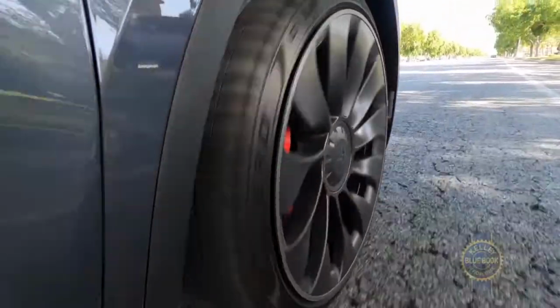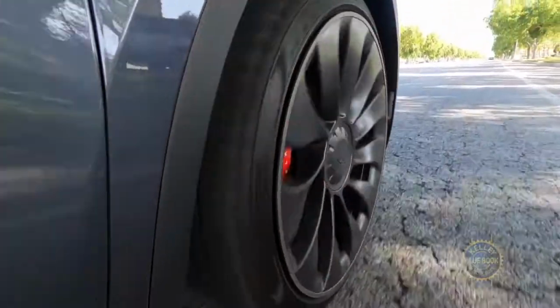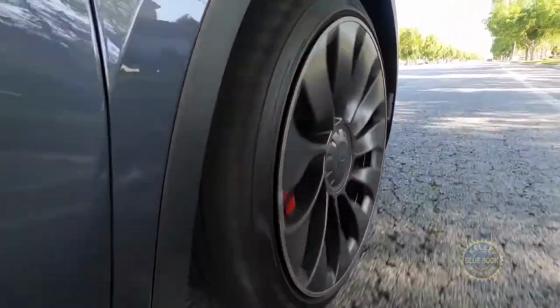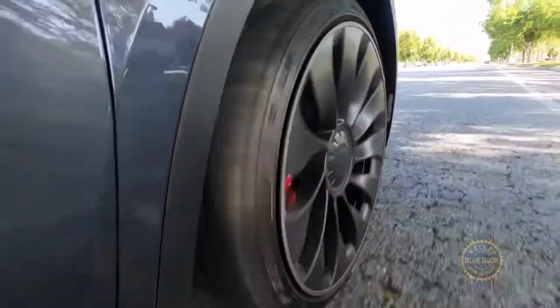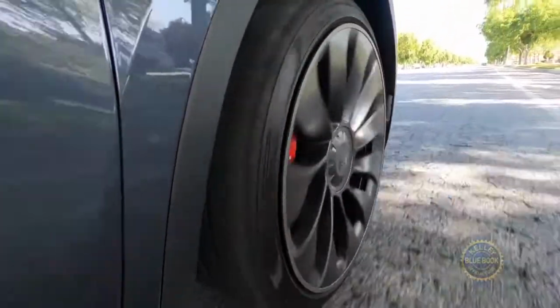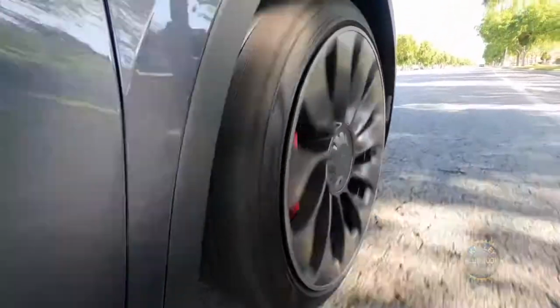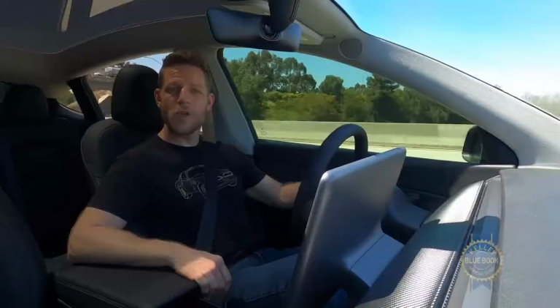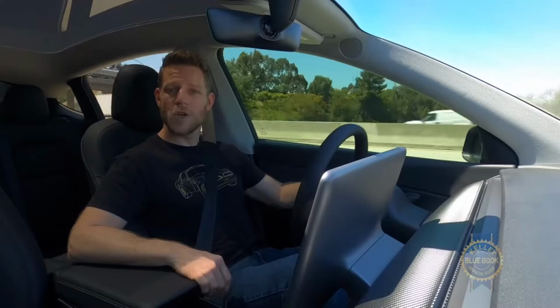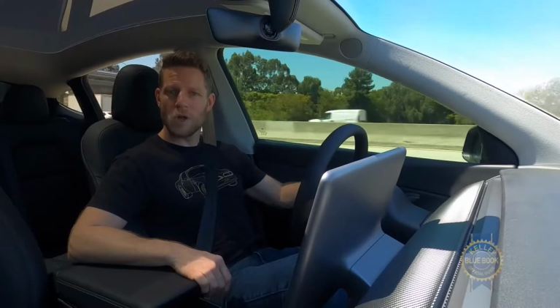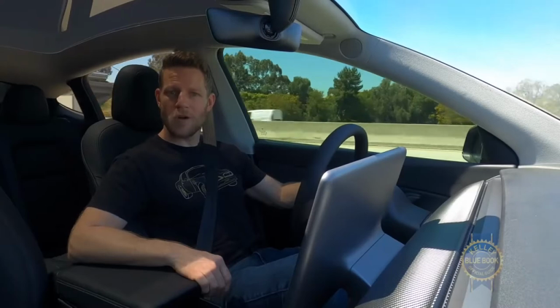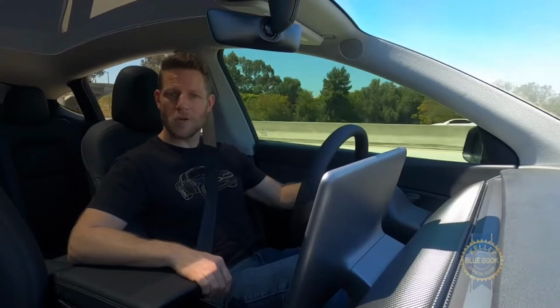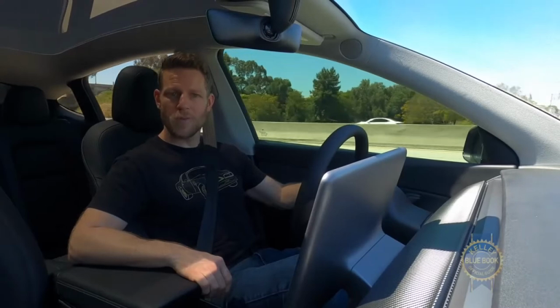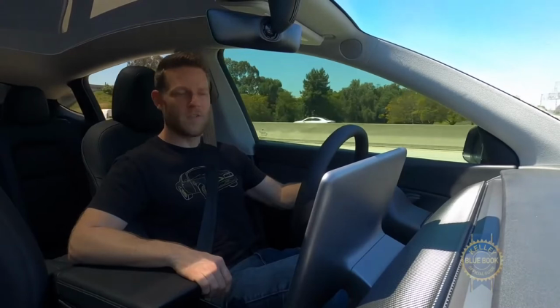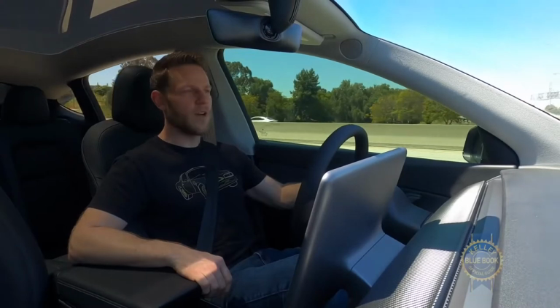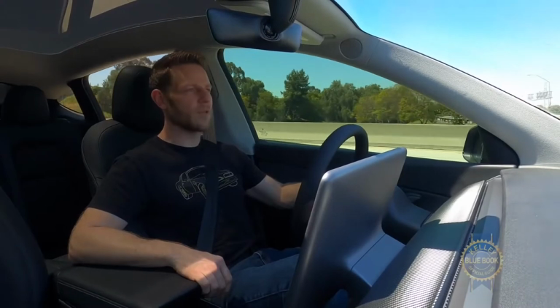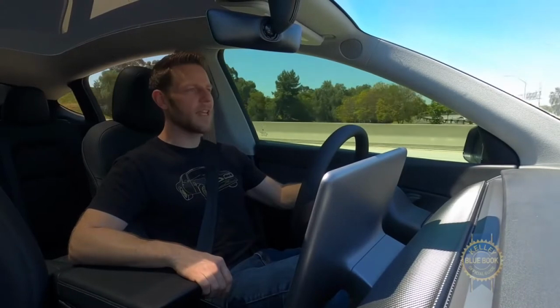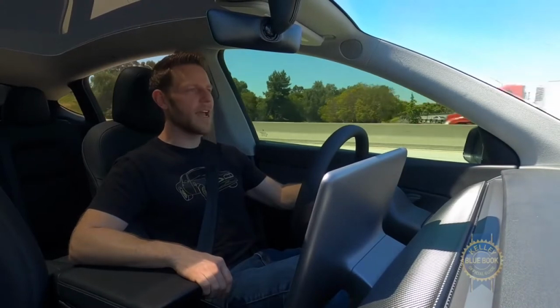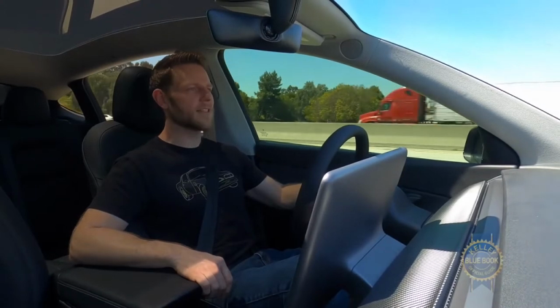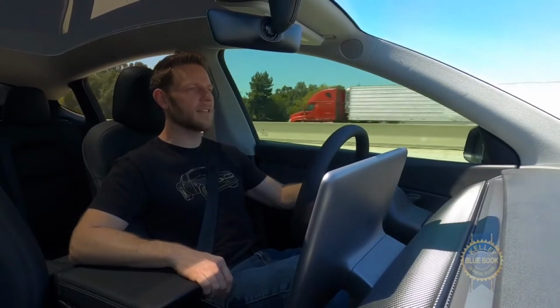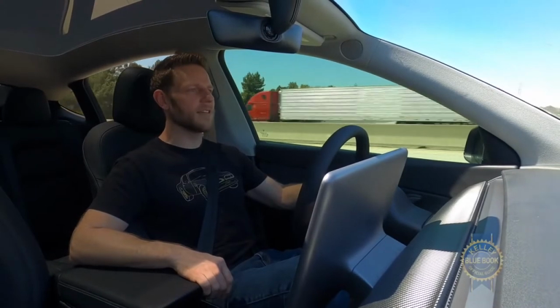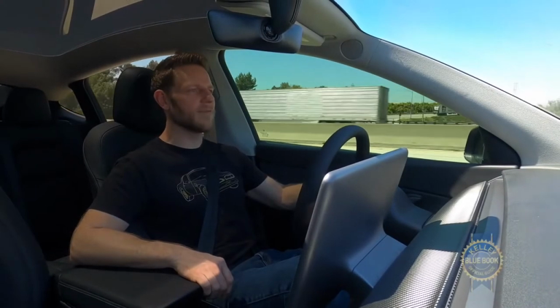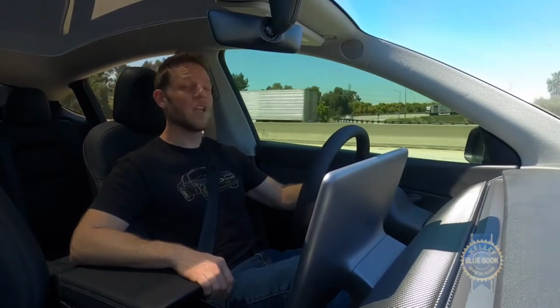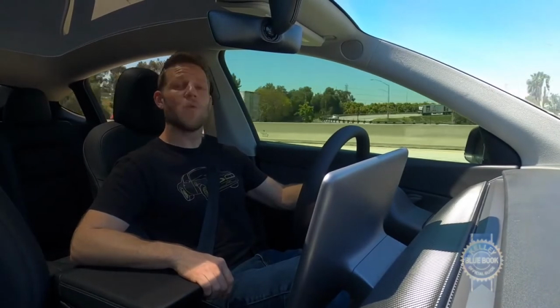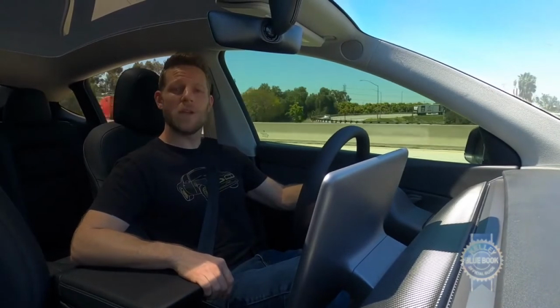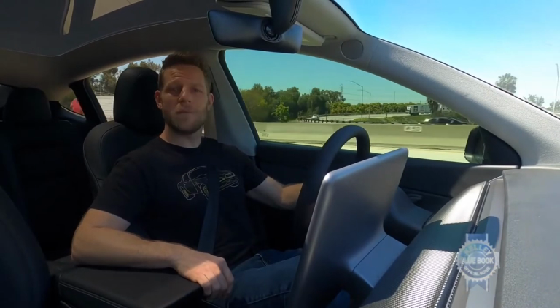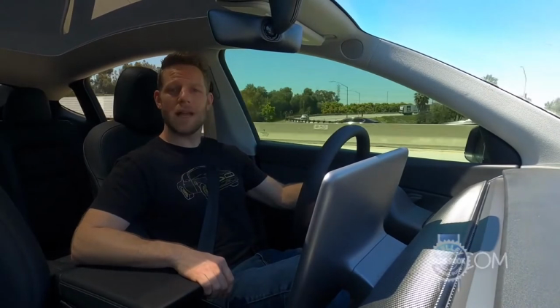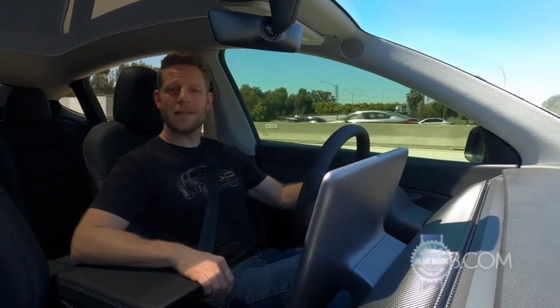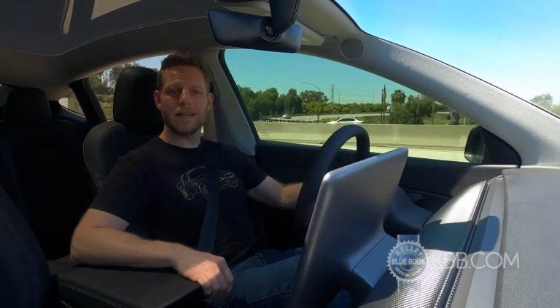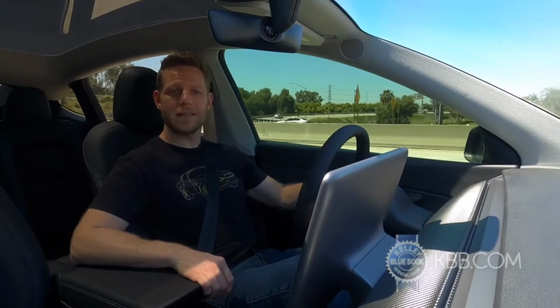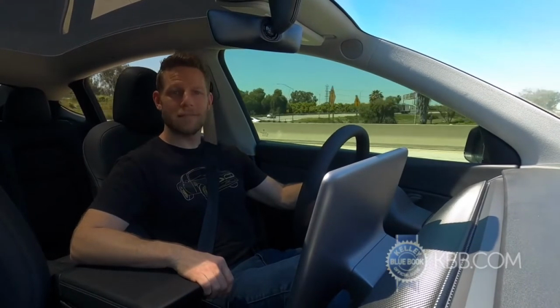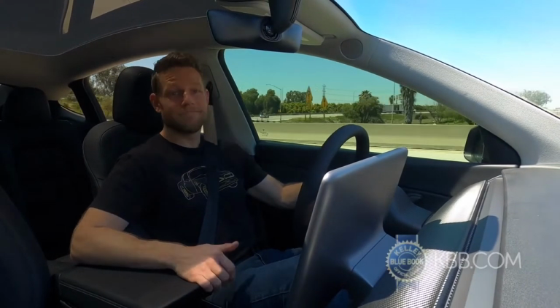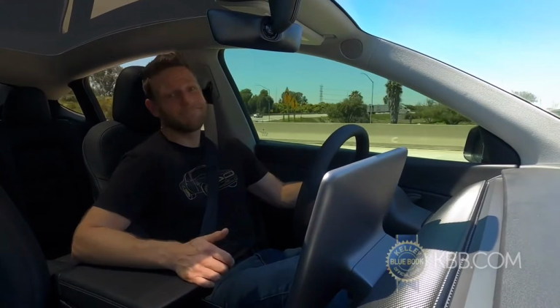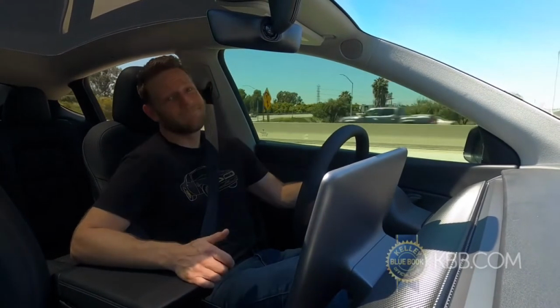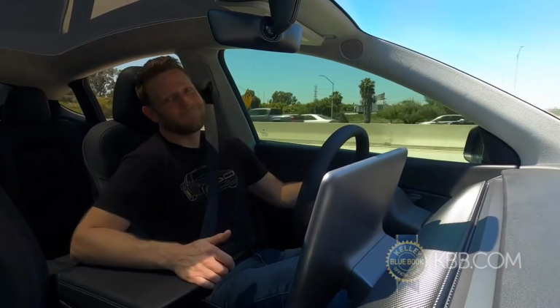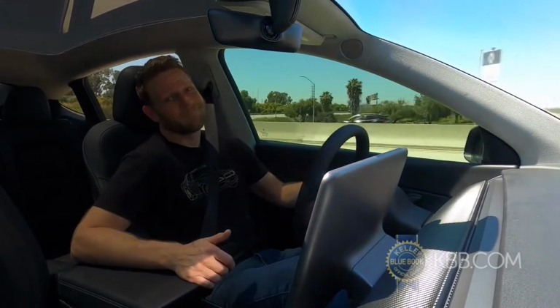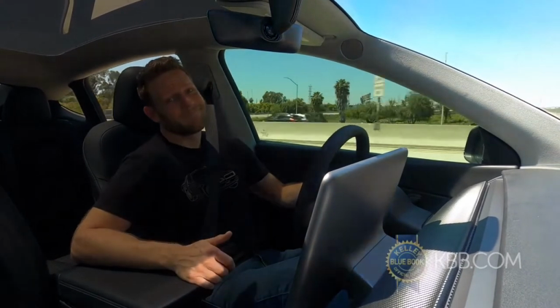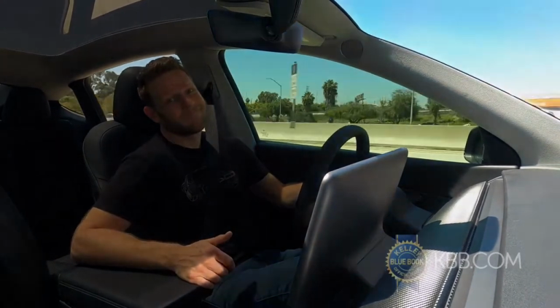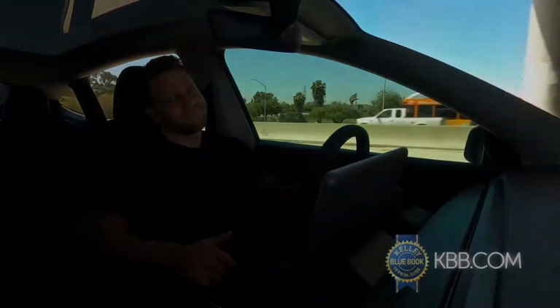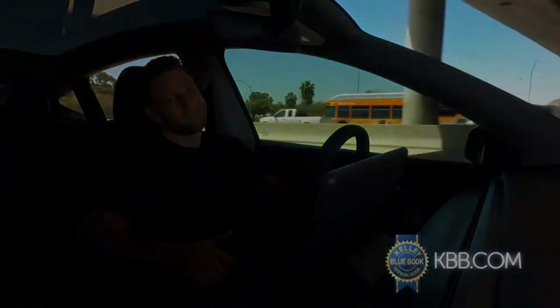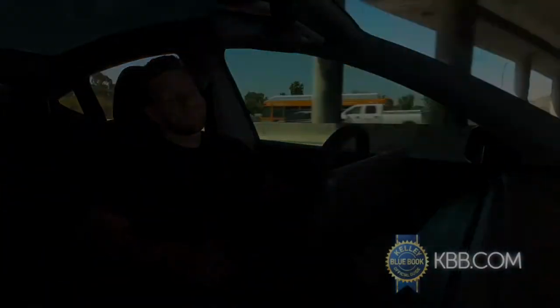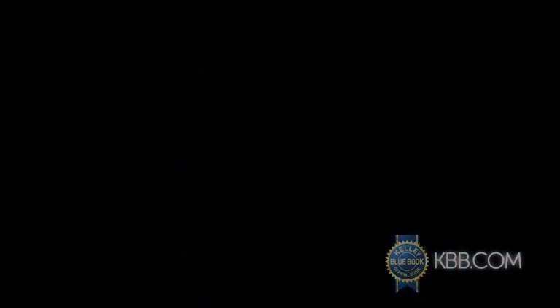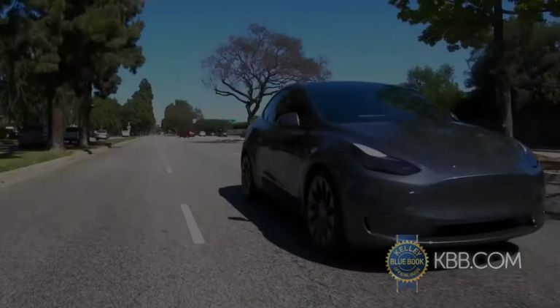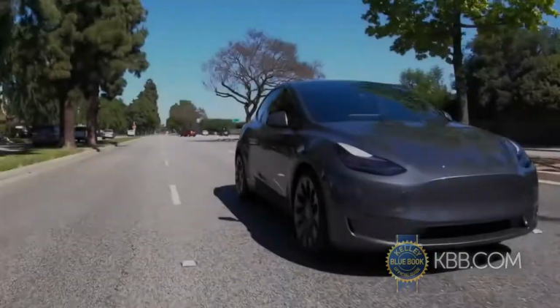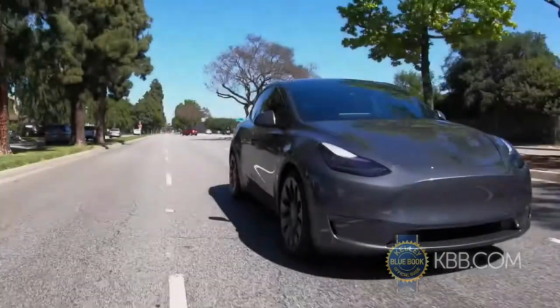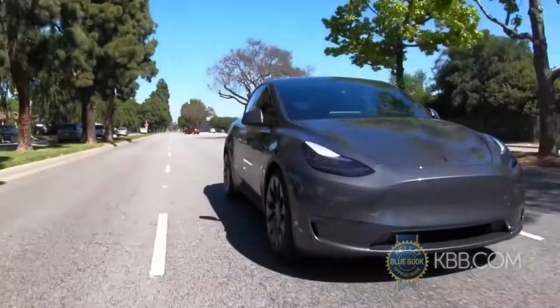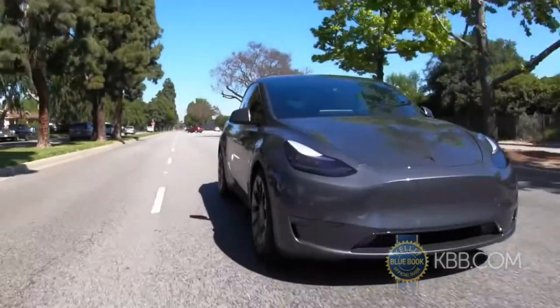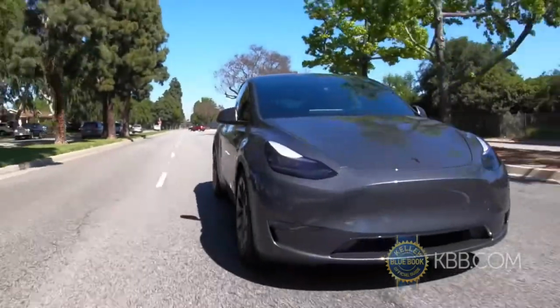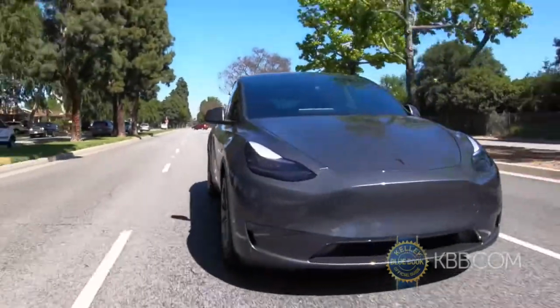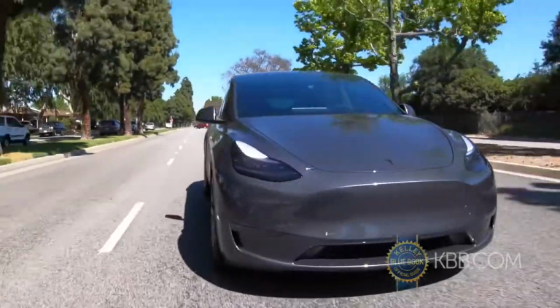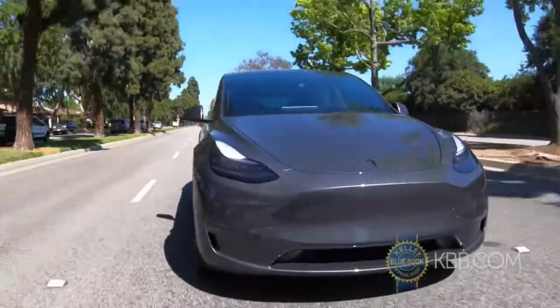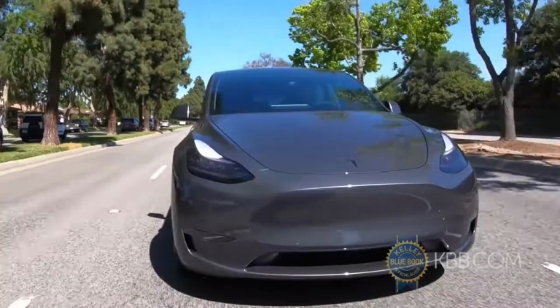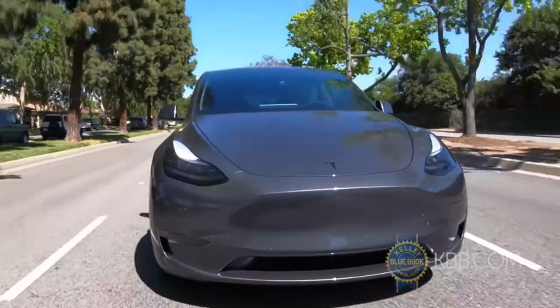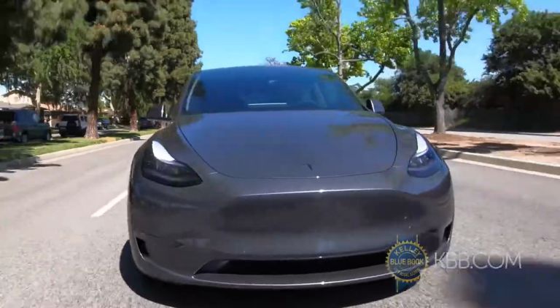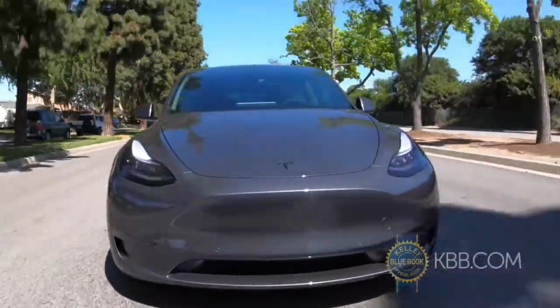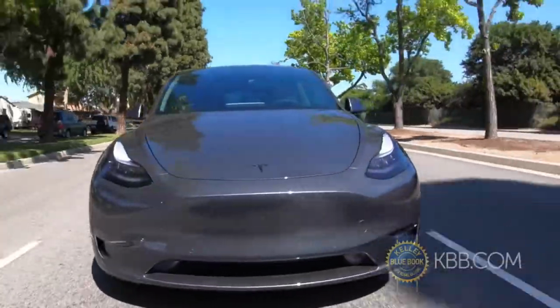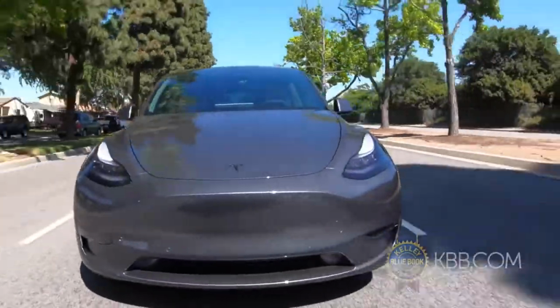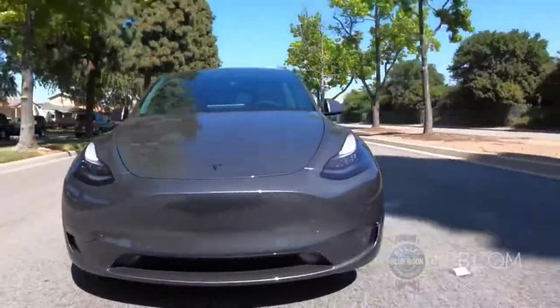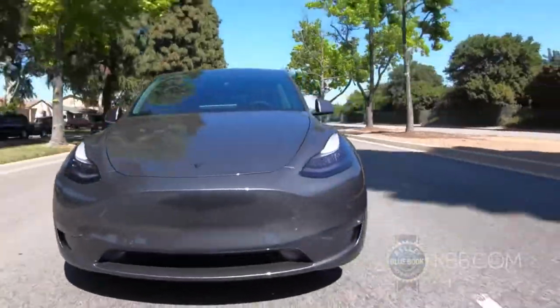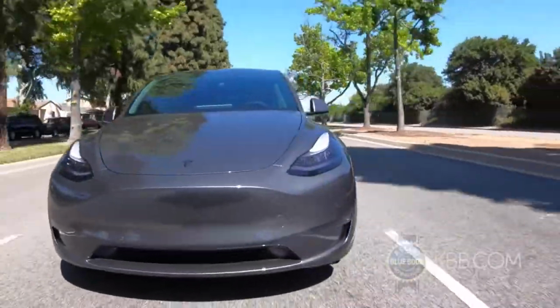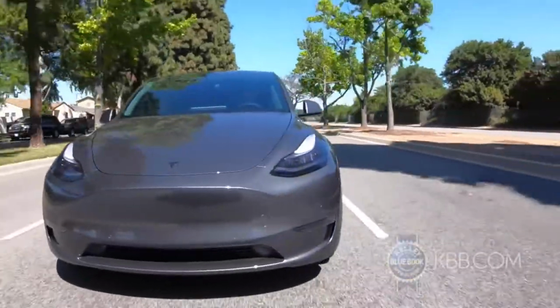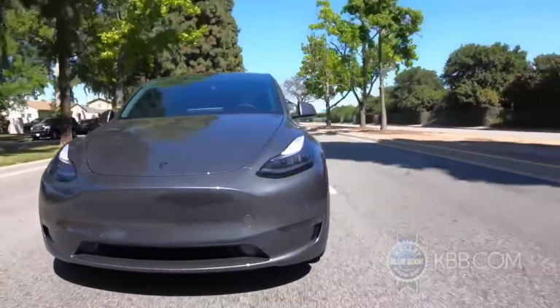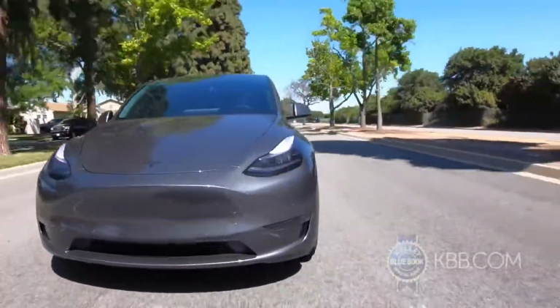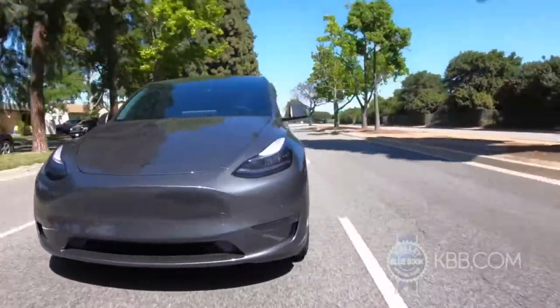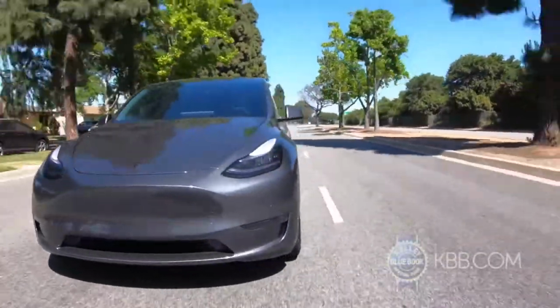You can no longer exploit federal tax incentives when you buy a Tesla, but there might be state incentives depending on where you live.